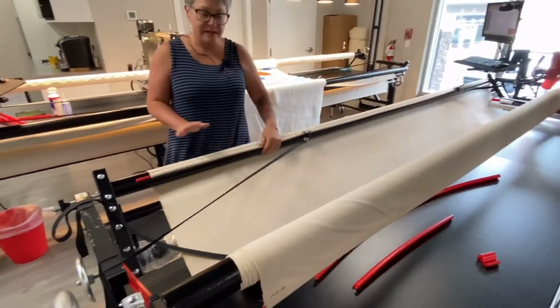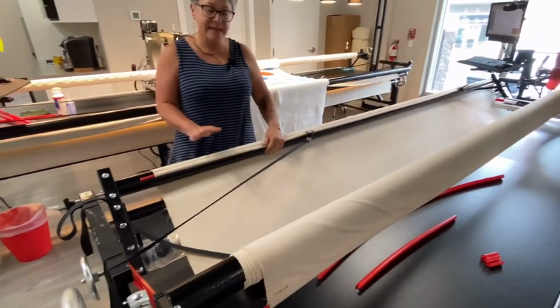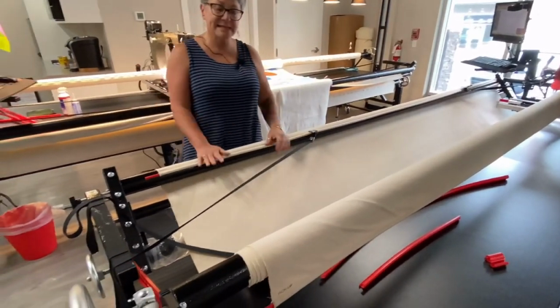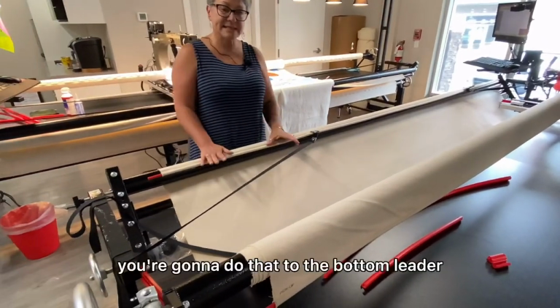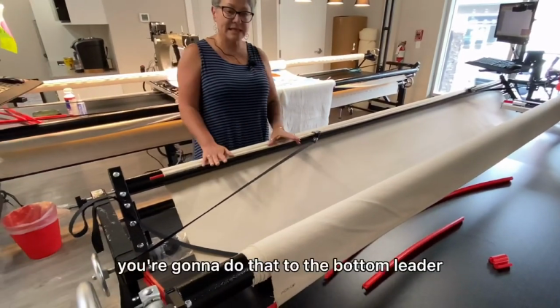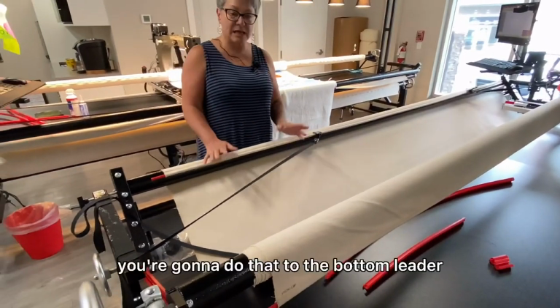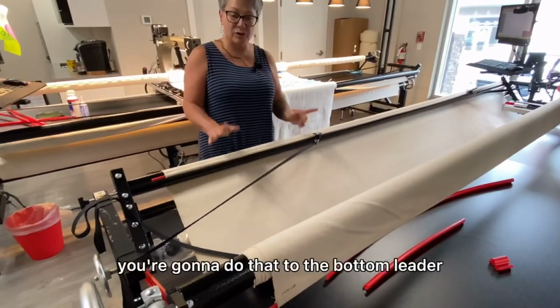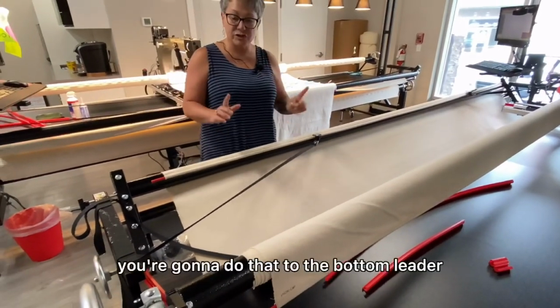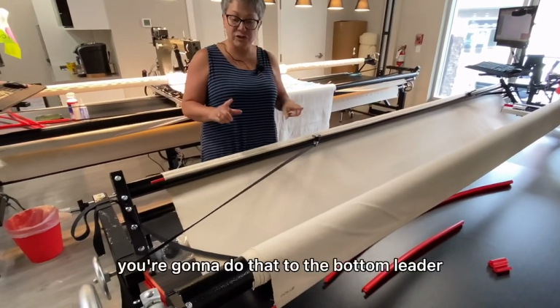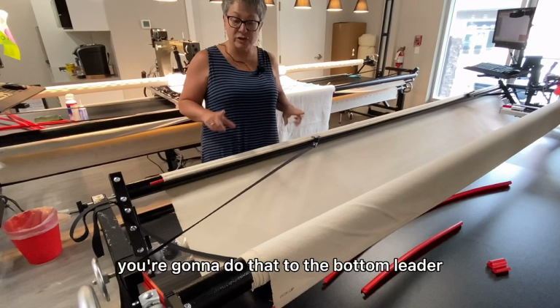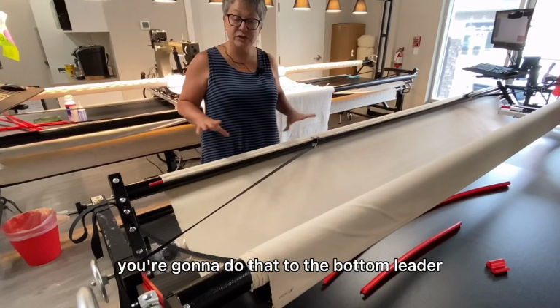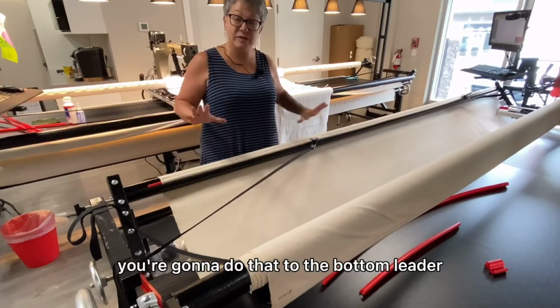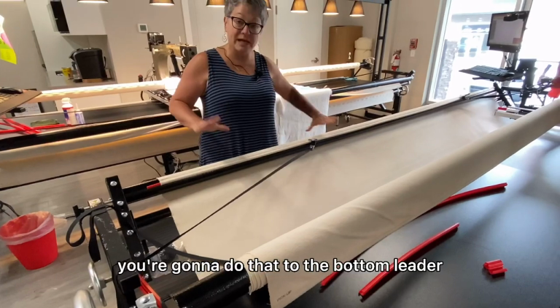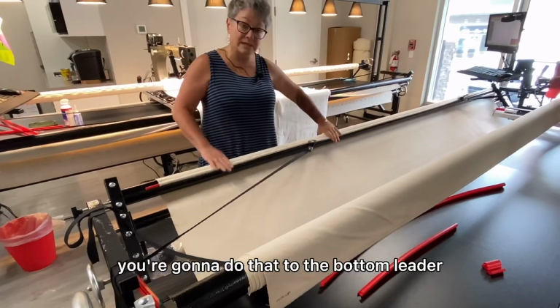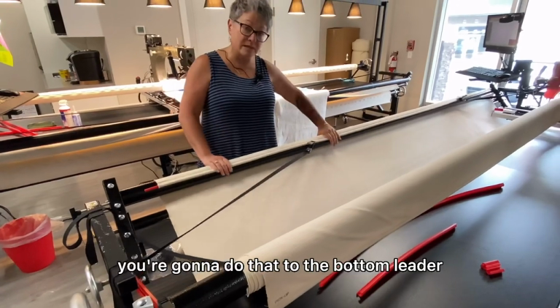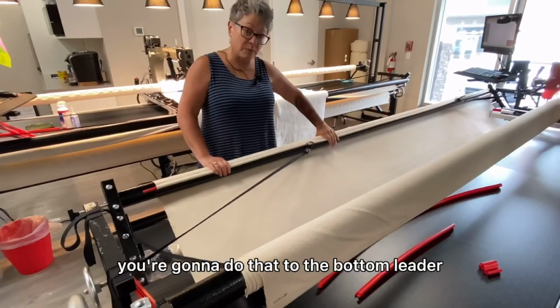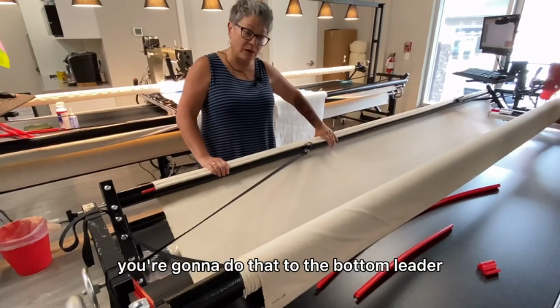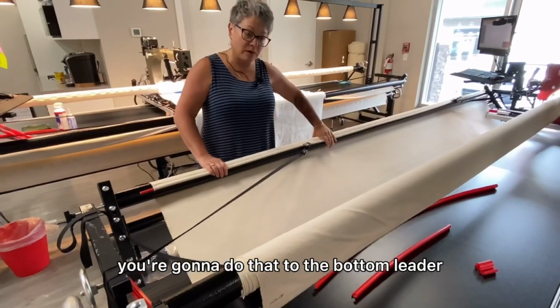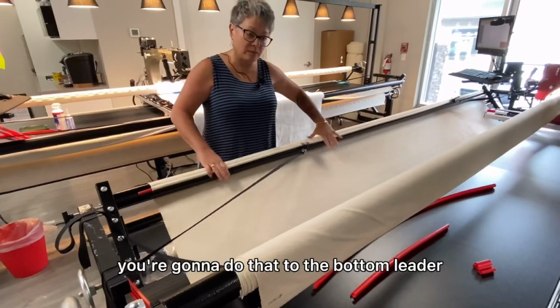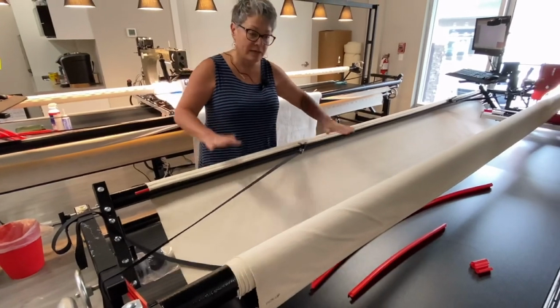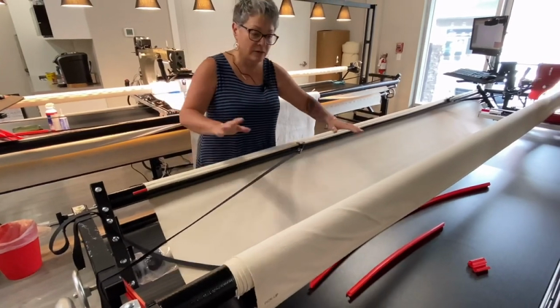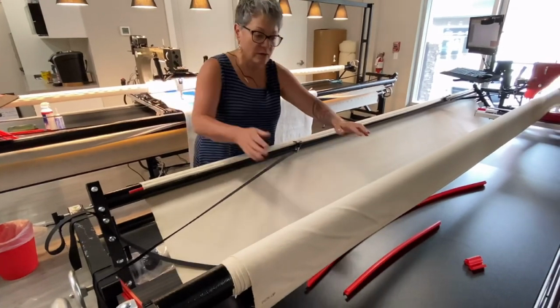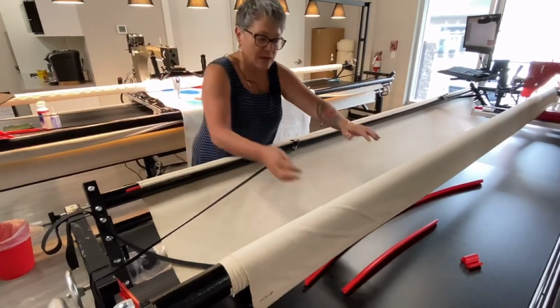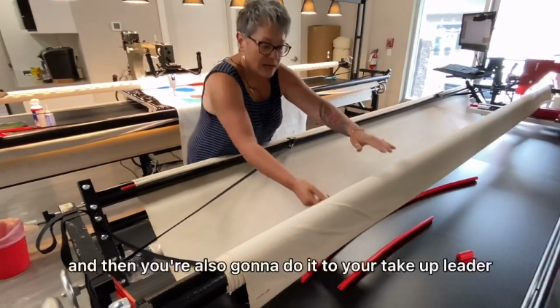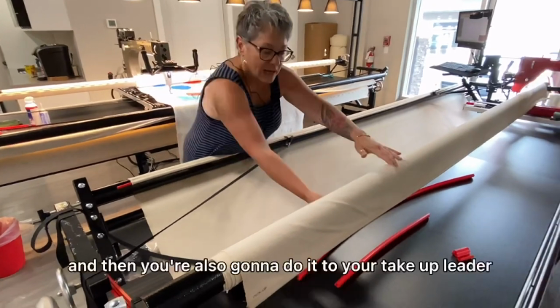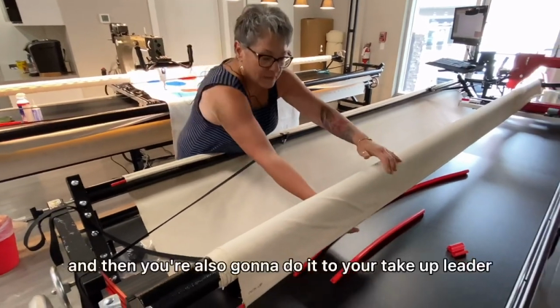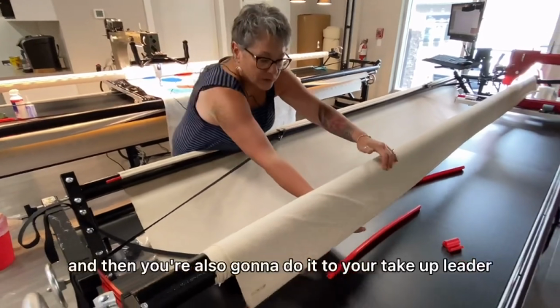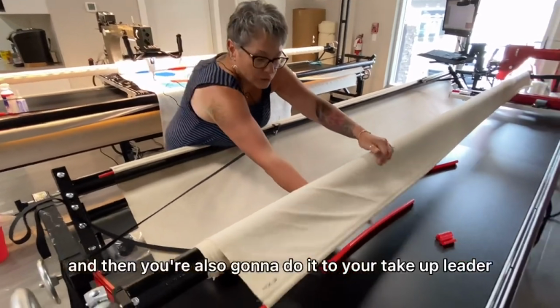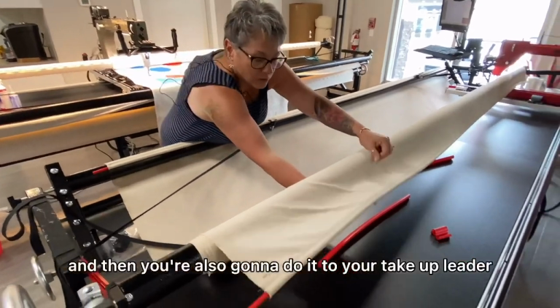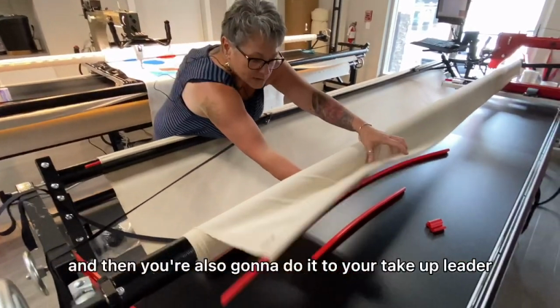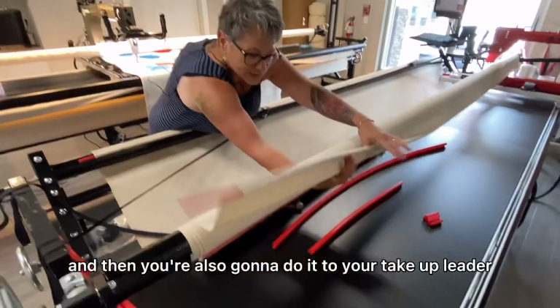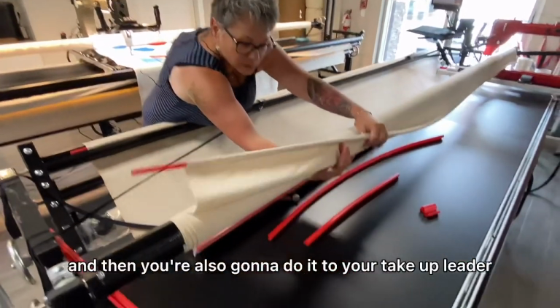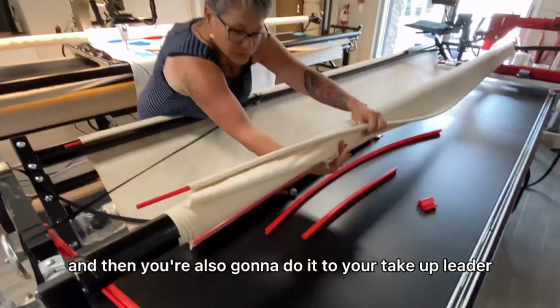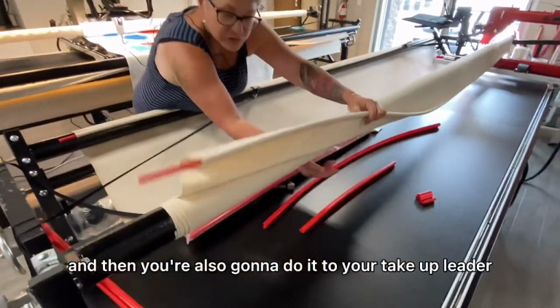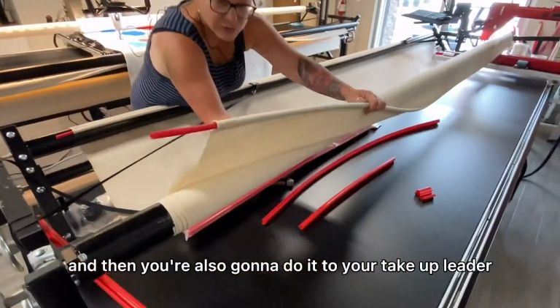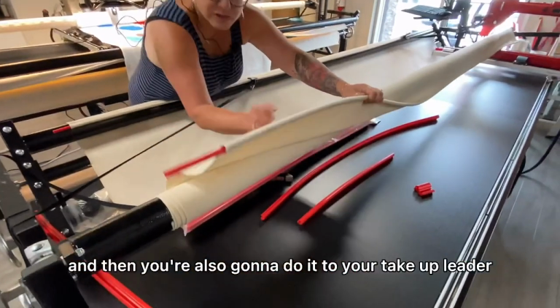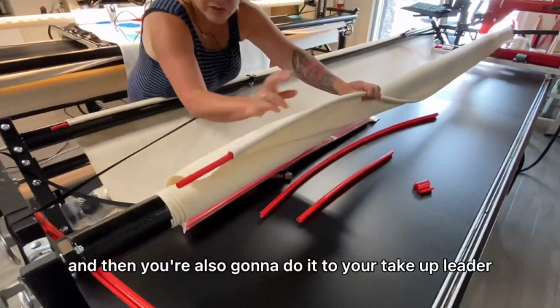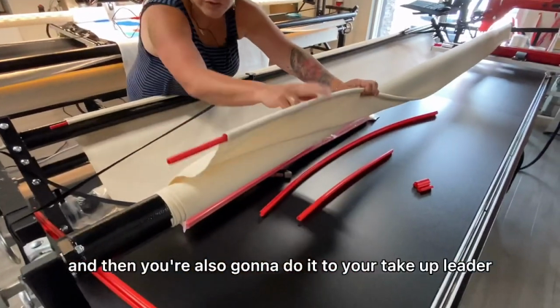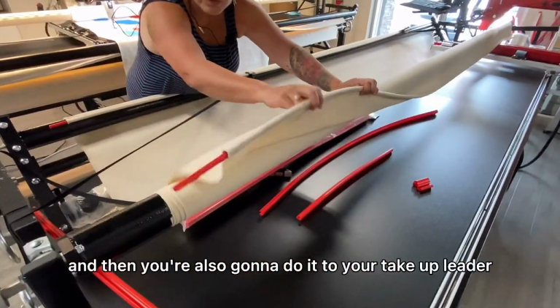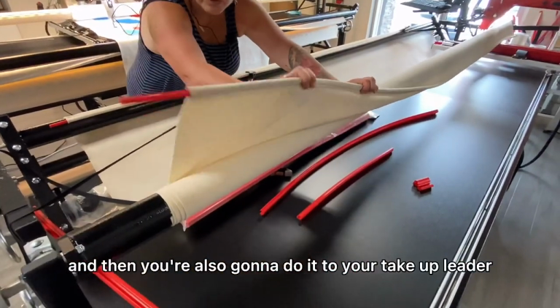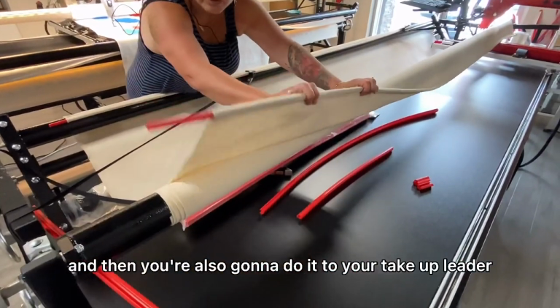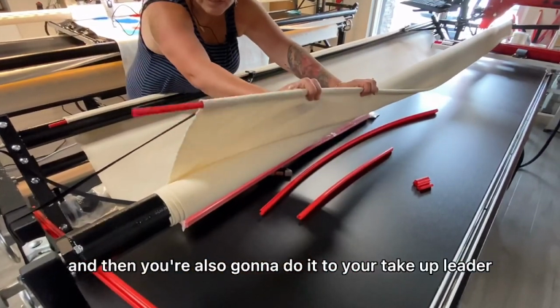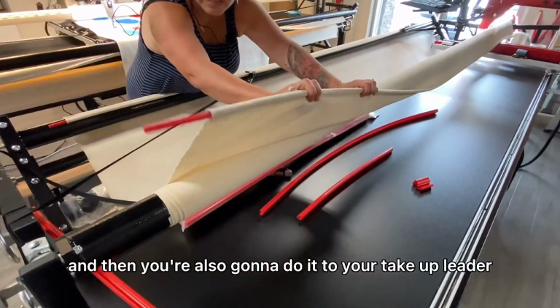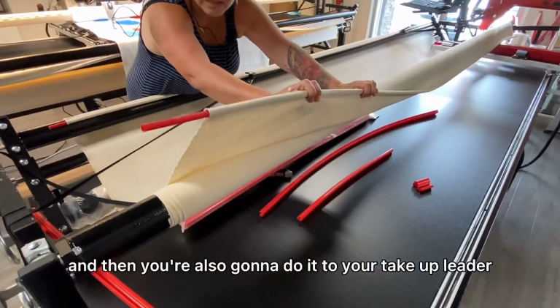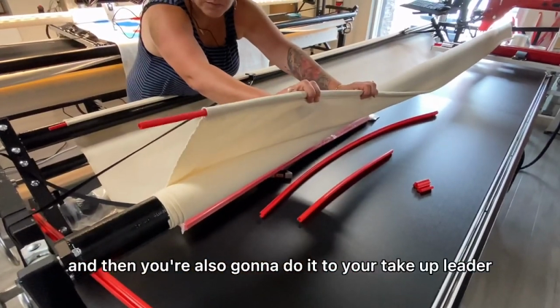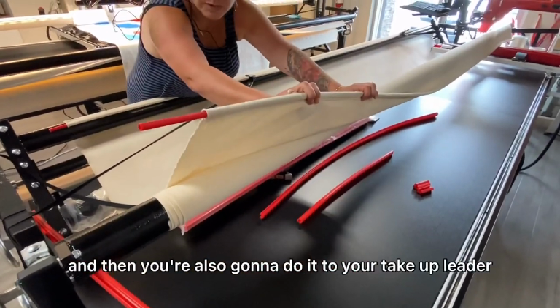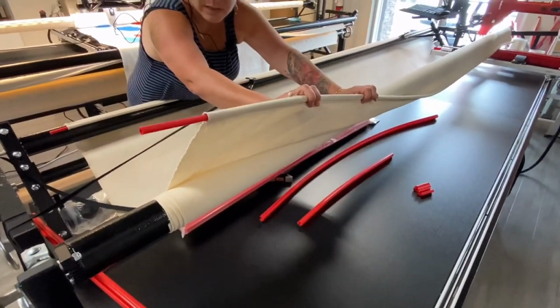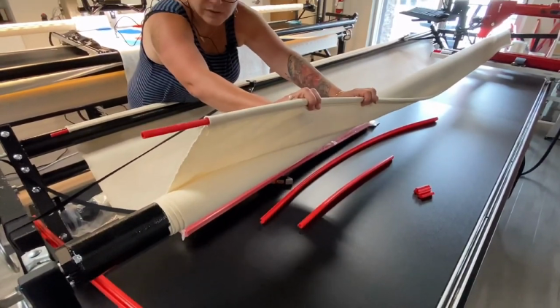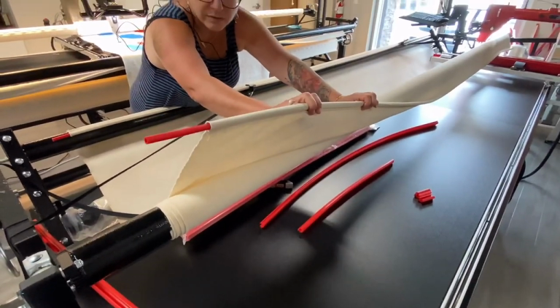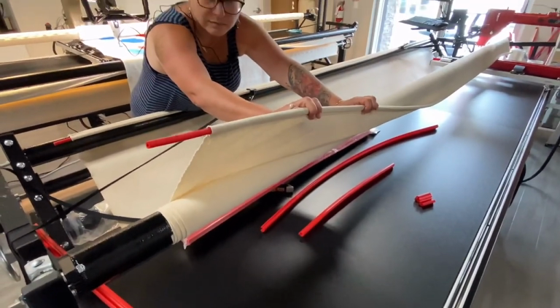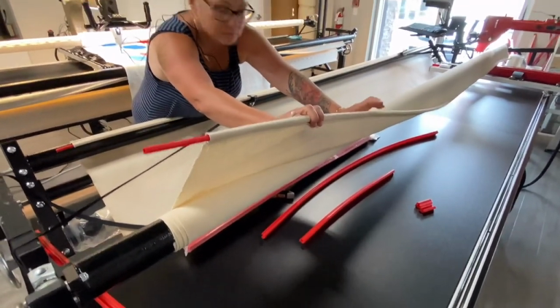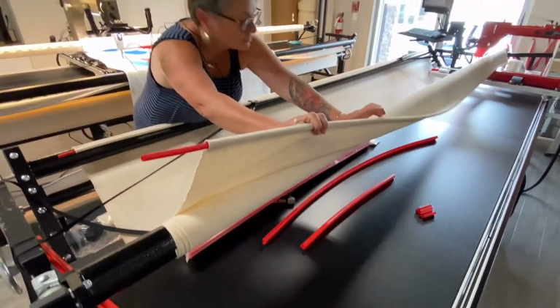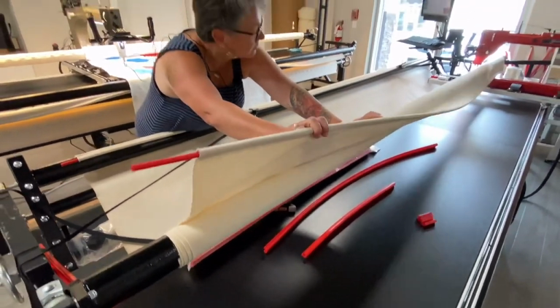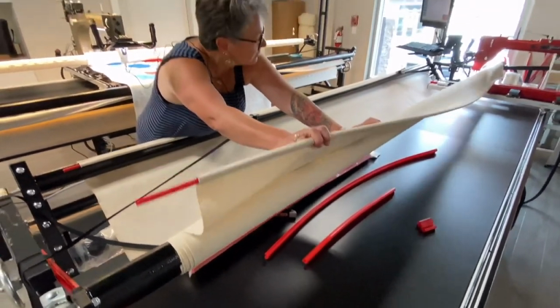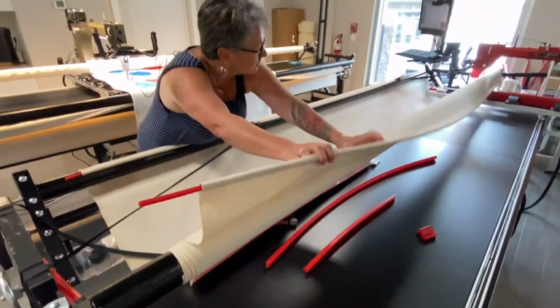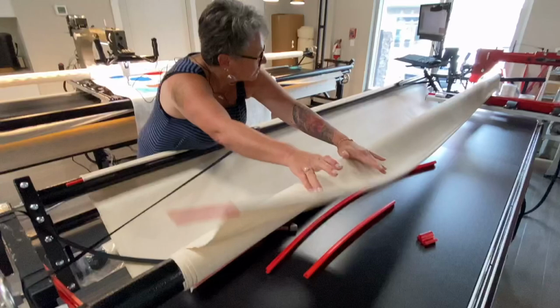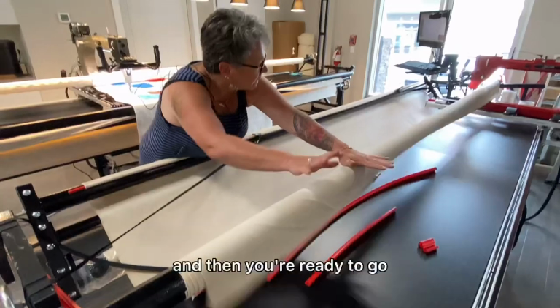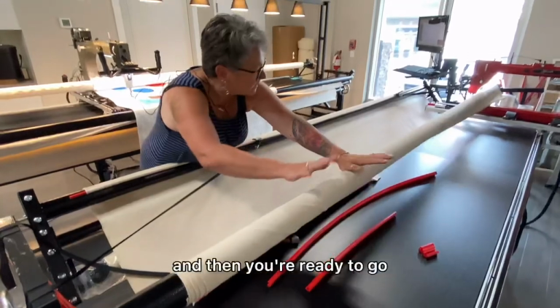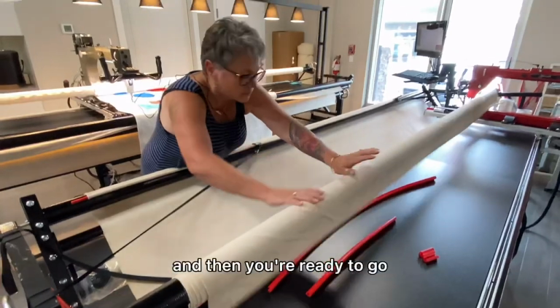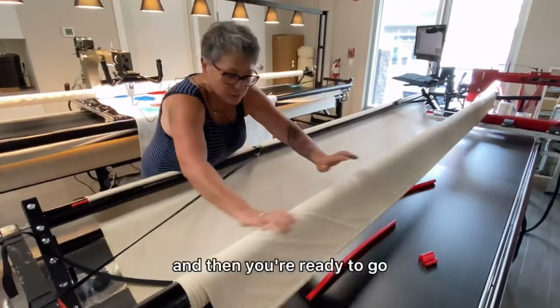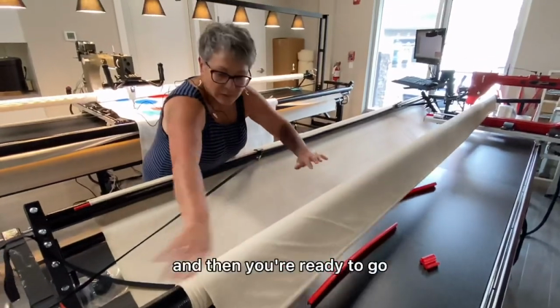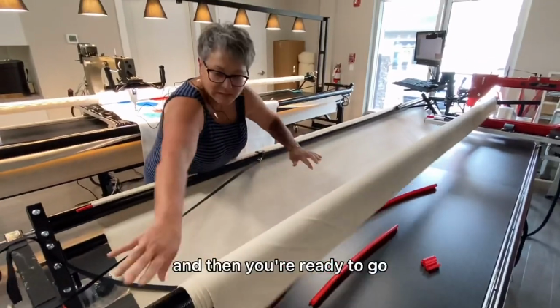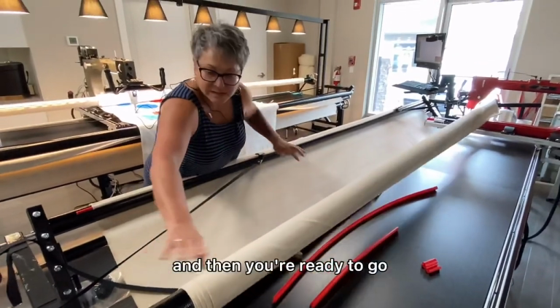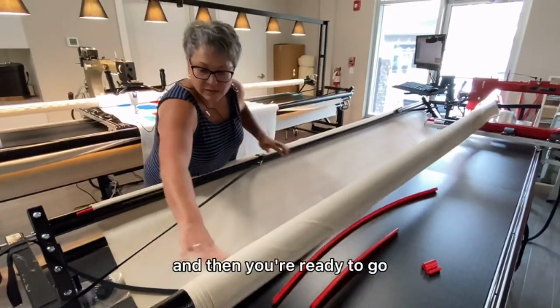Next you're going to do that to the bottom leader and then also to your take-up leader, and then you're ready to go.